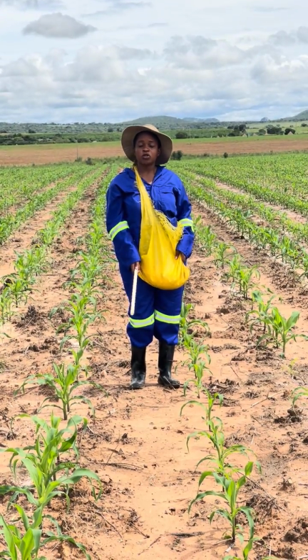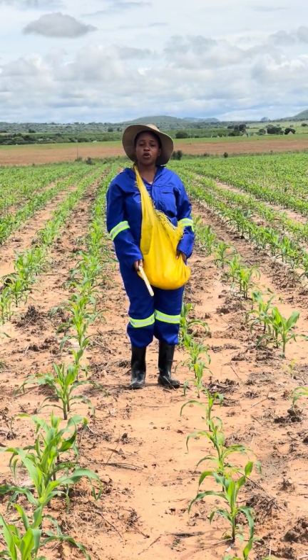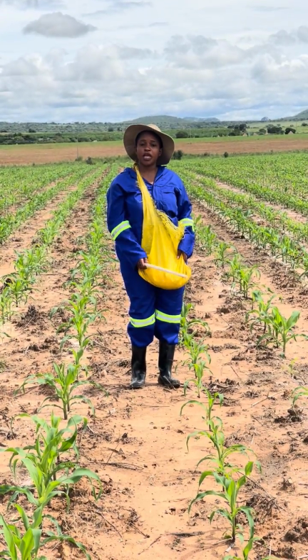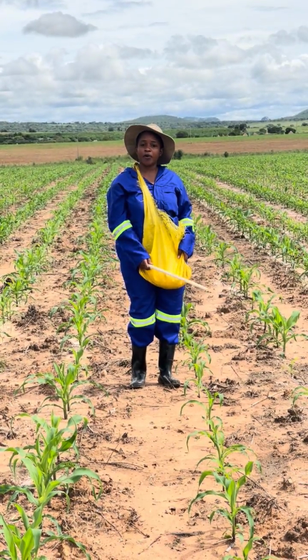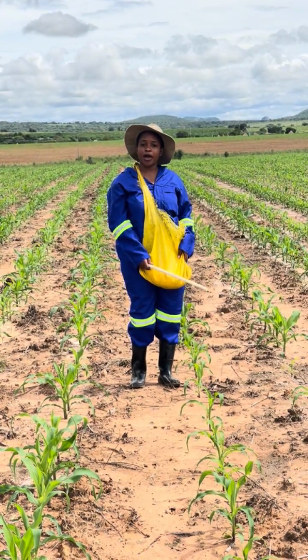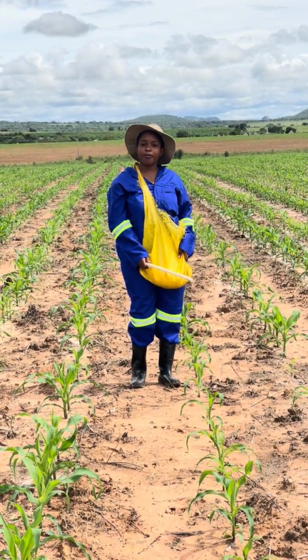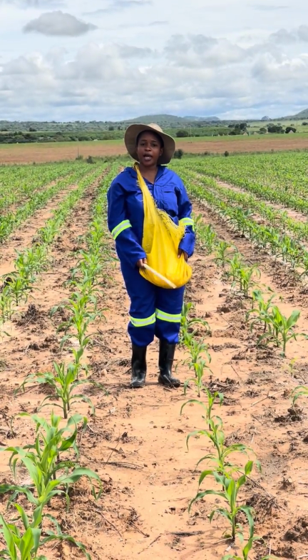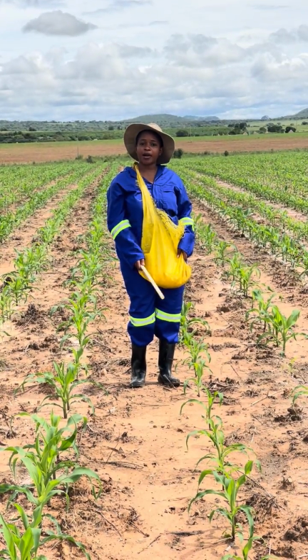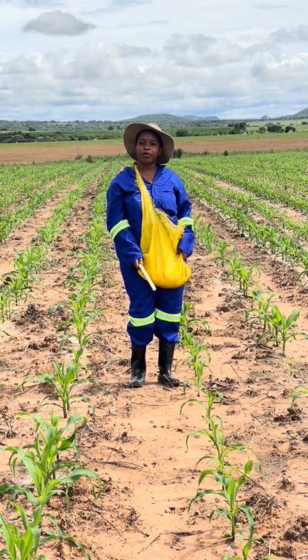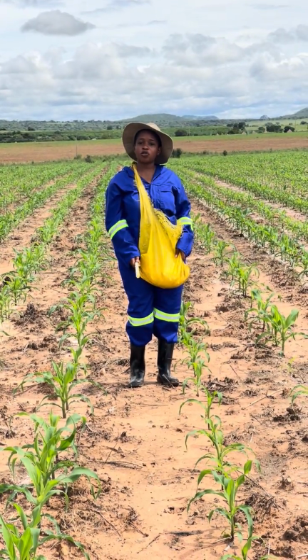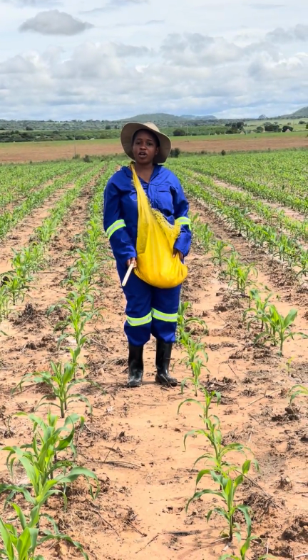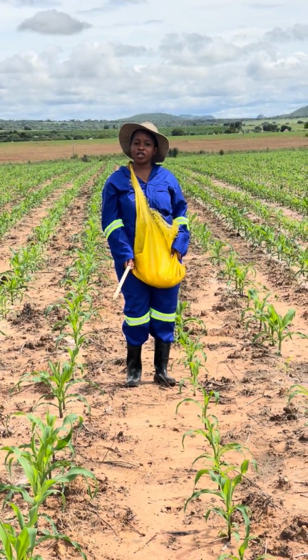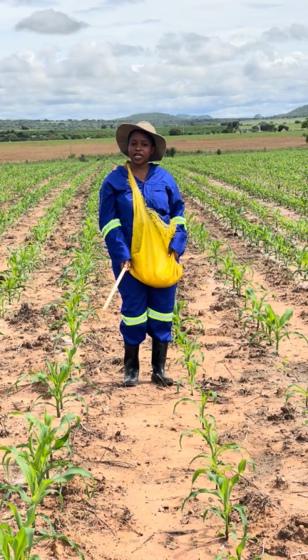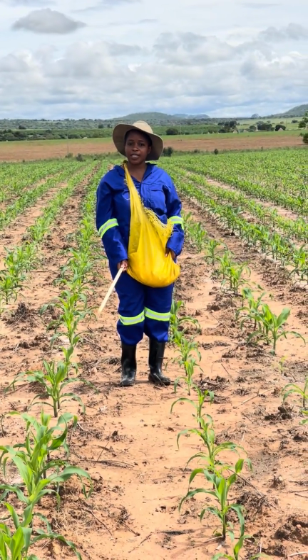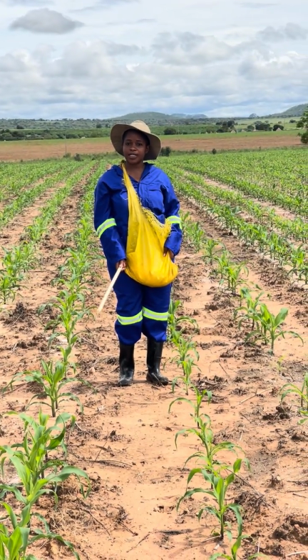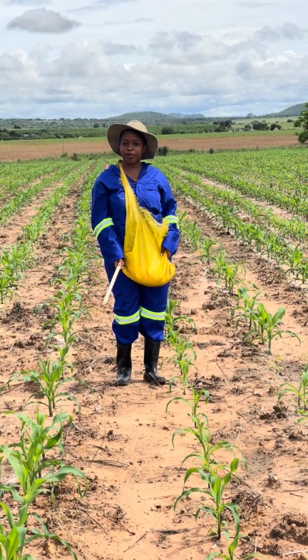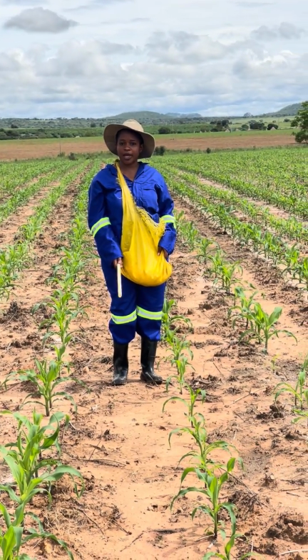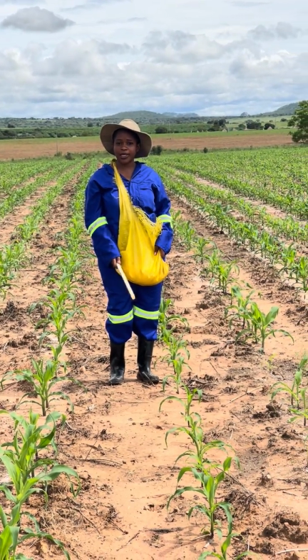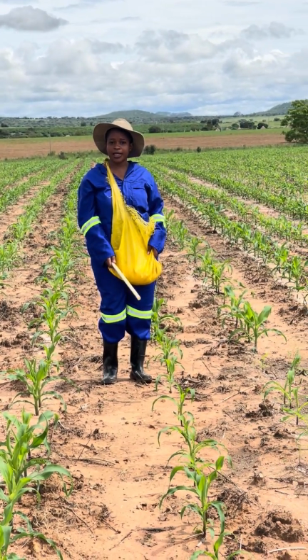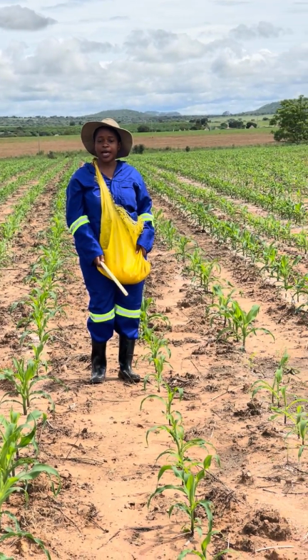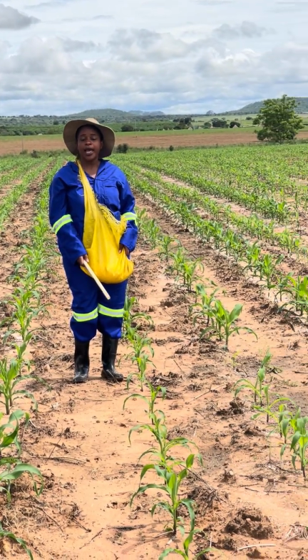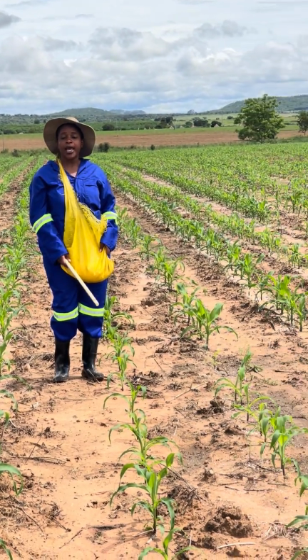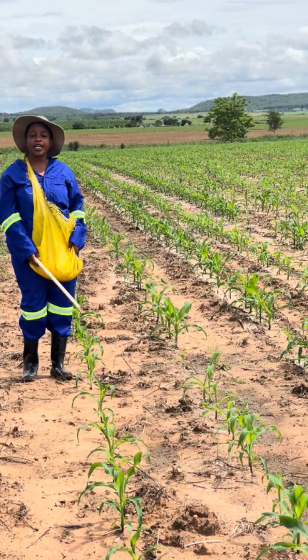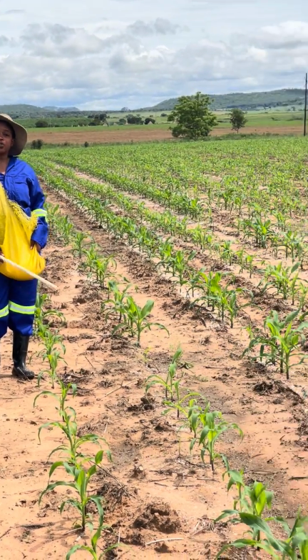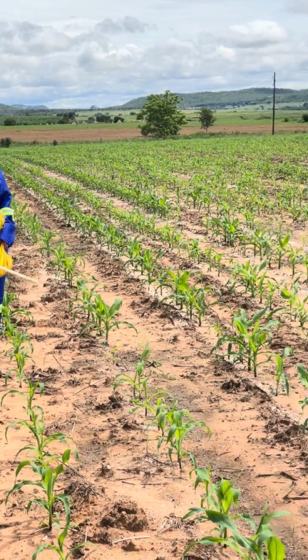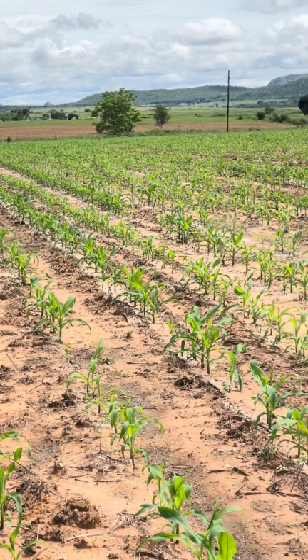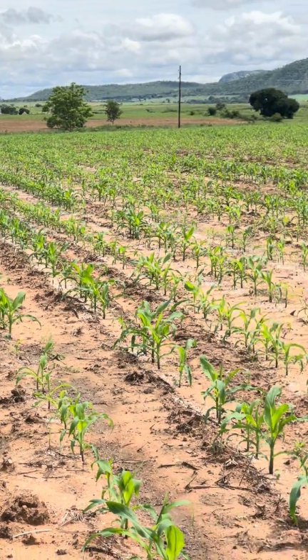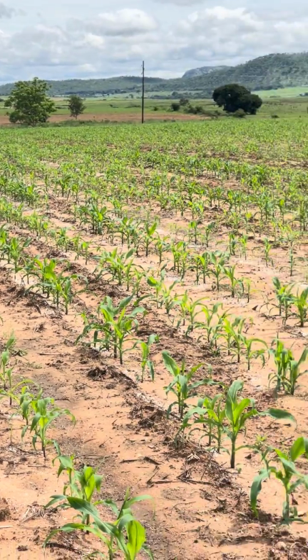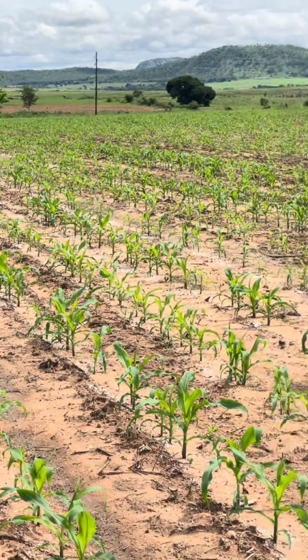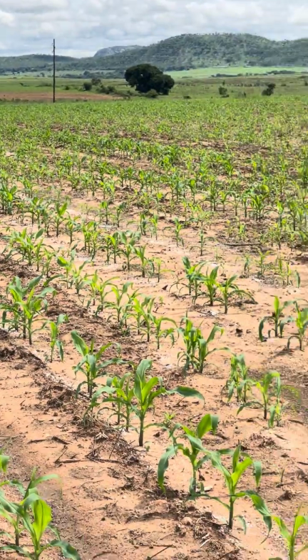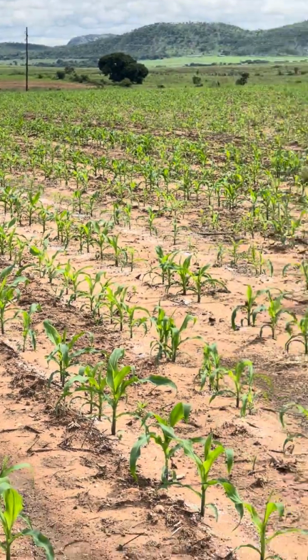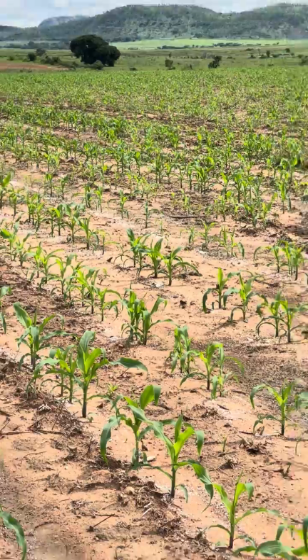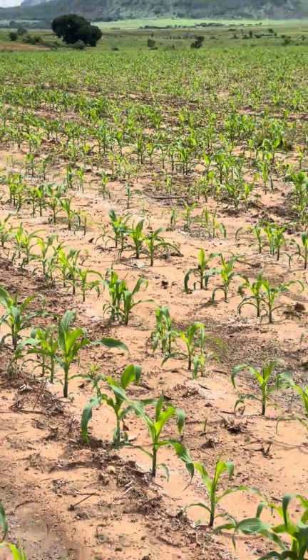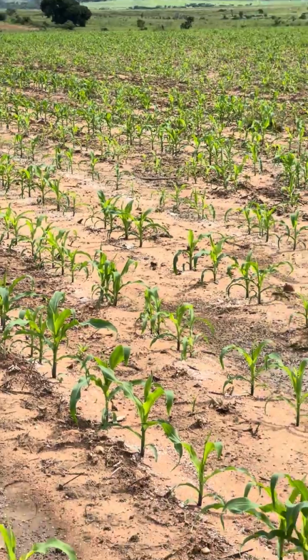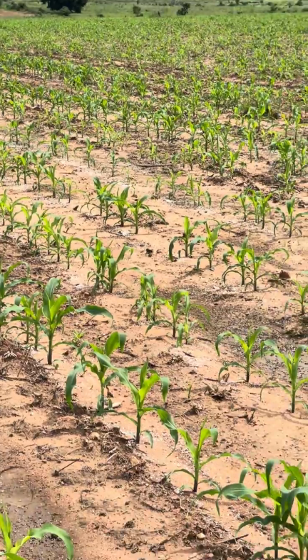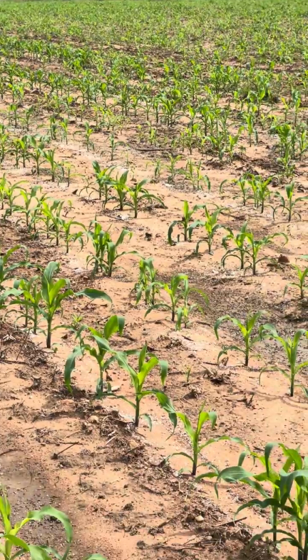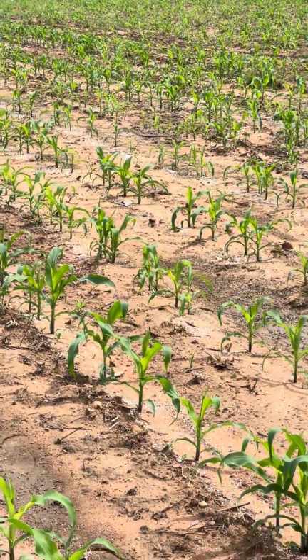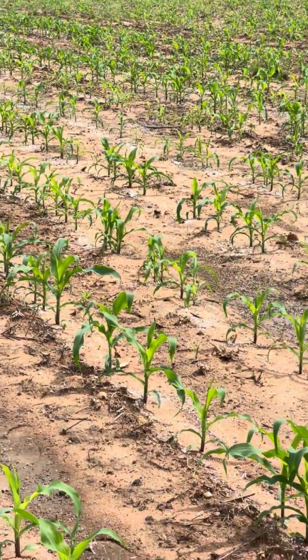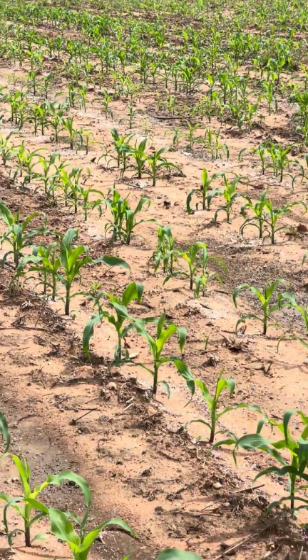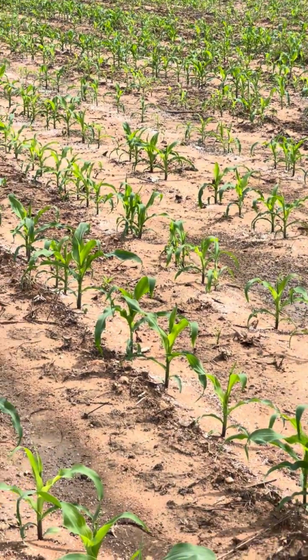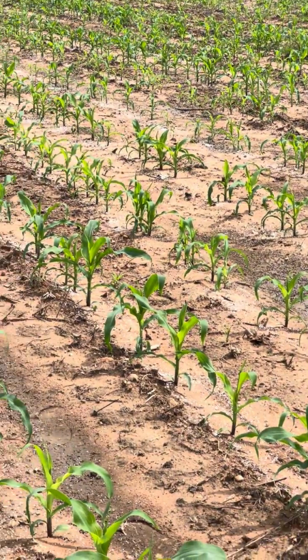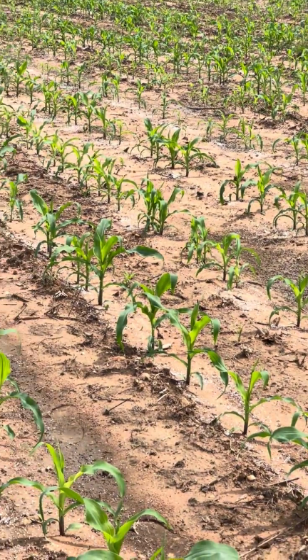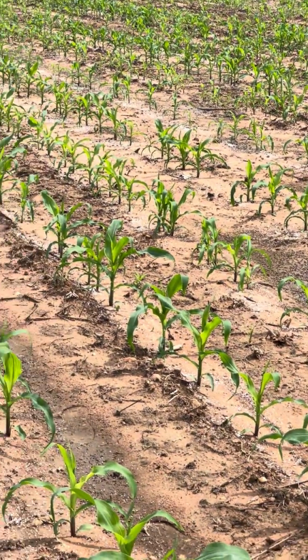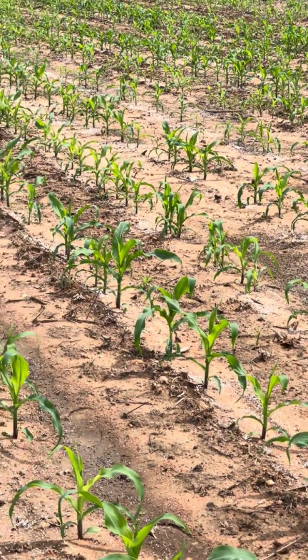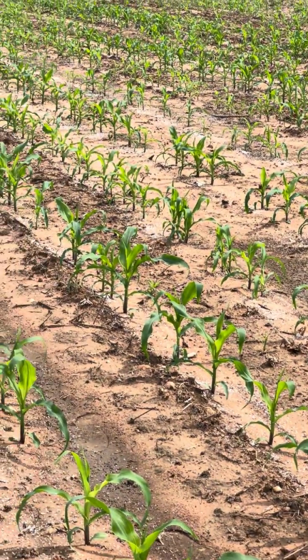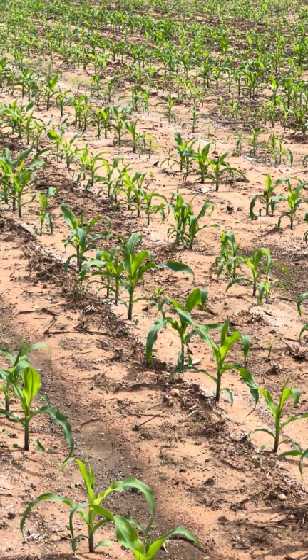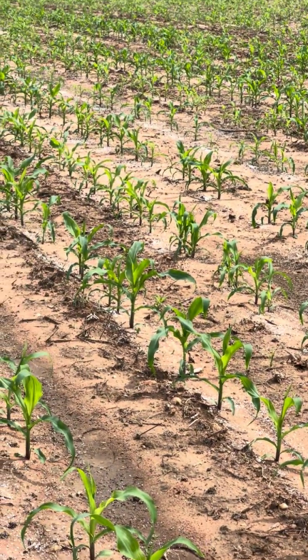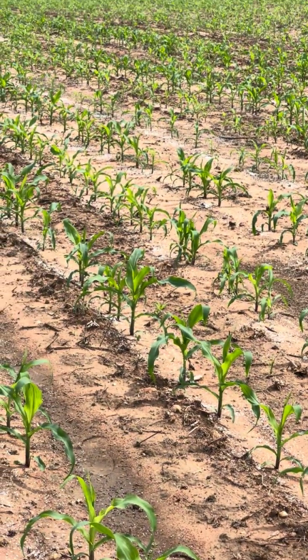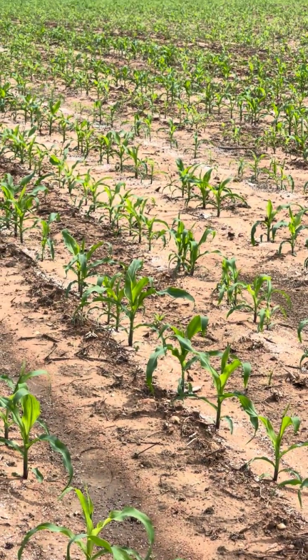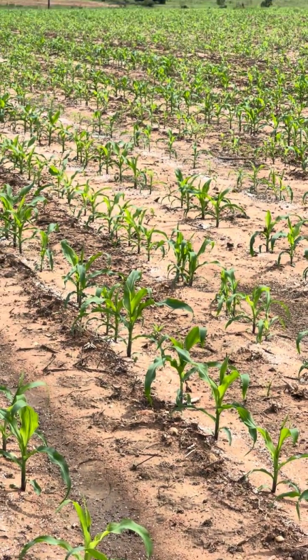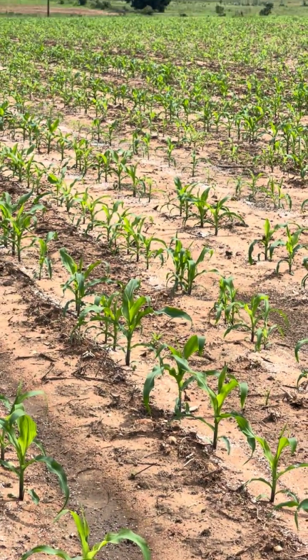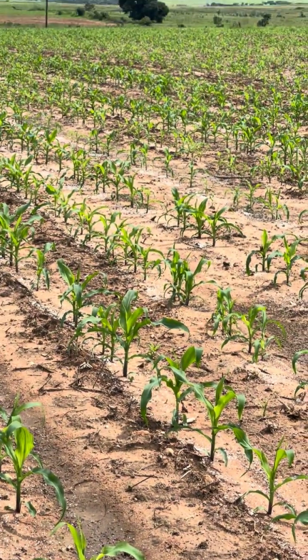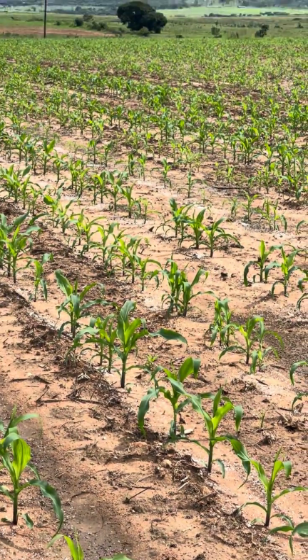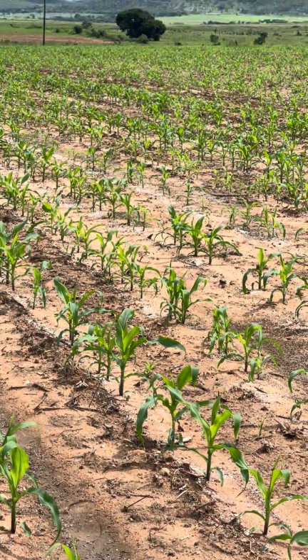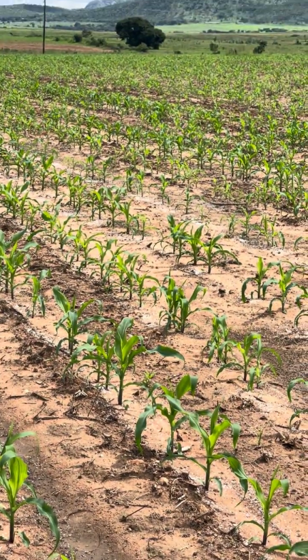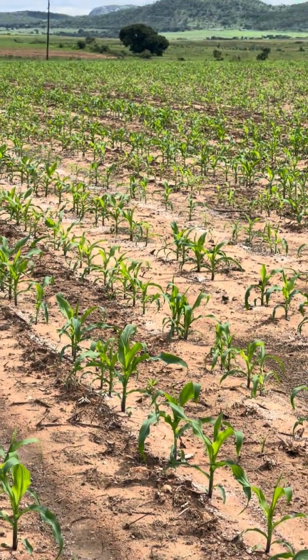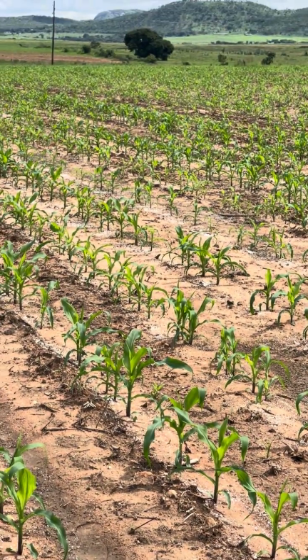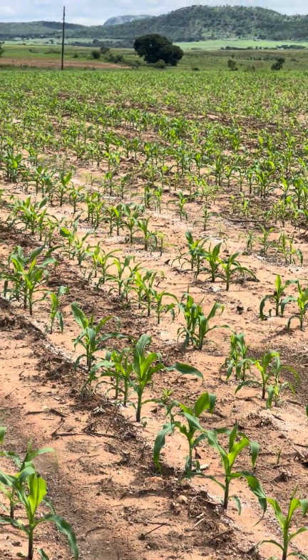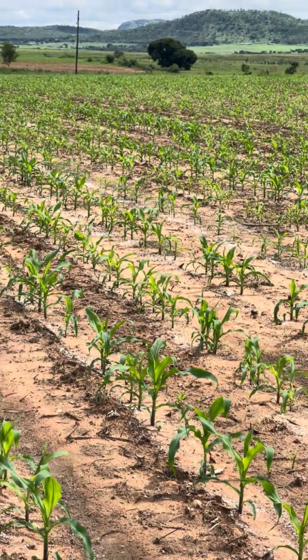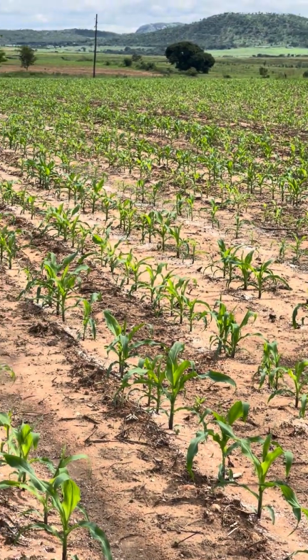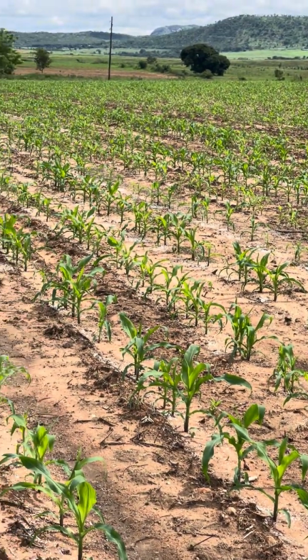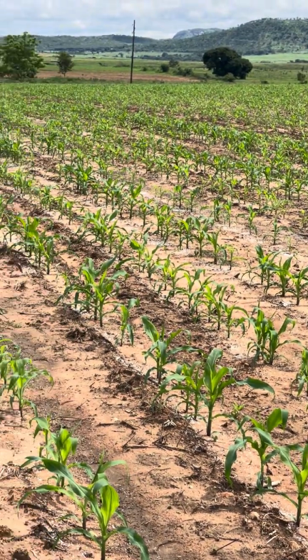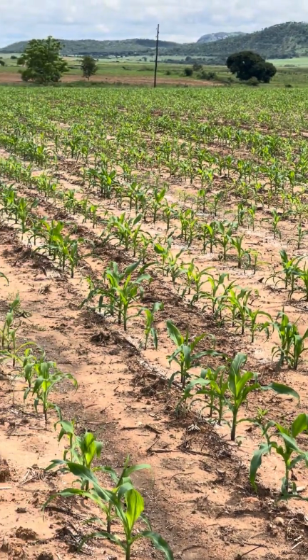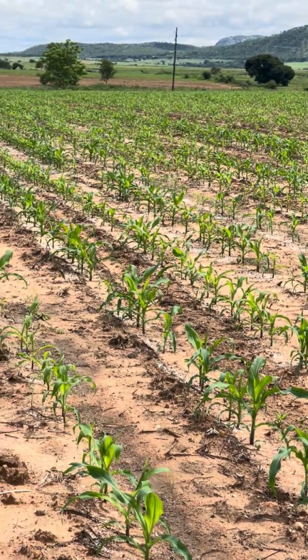Here we are applying about 200 kgs per hectare. As you have seen, banding has been done from those lines there and we are going to the other side.